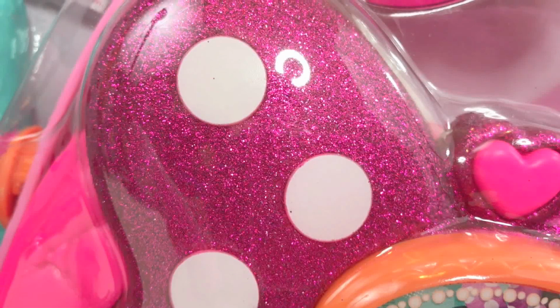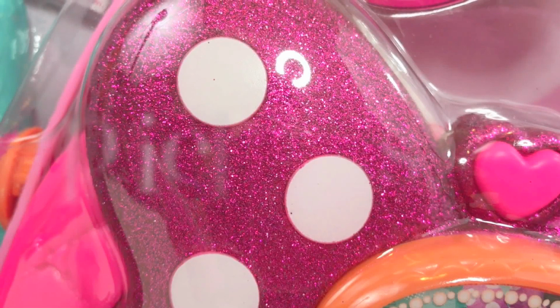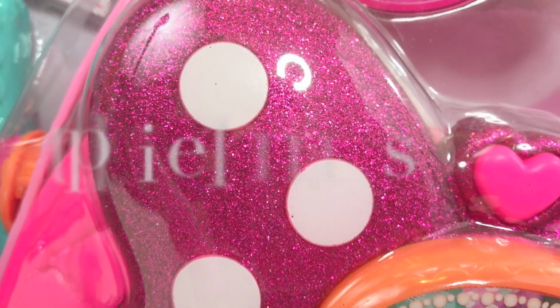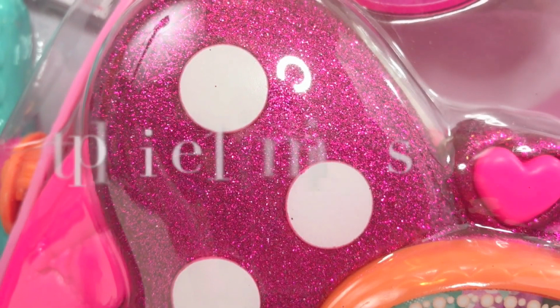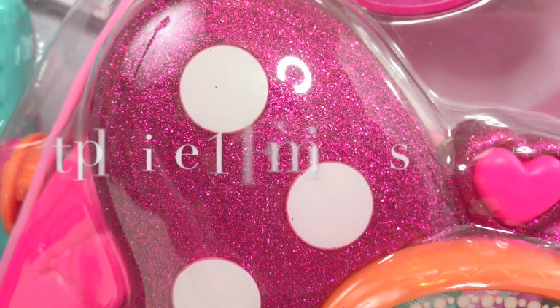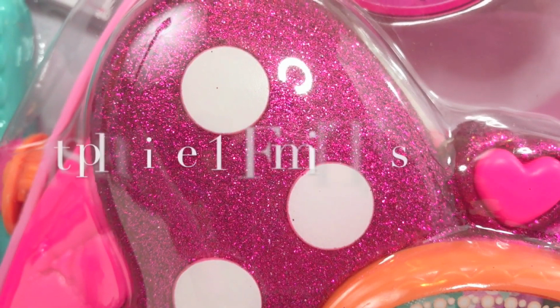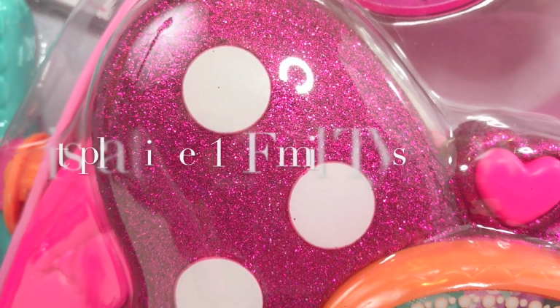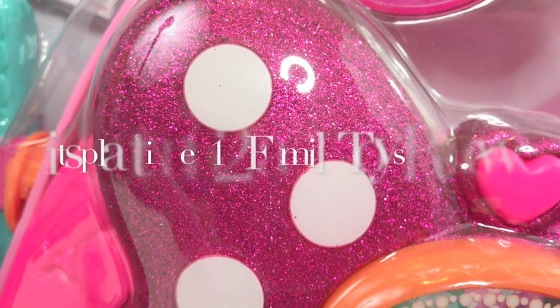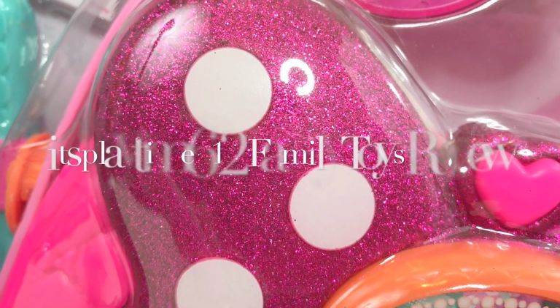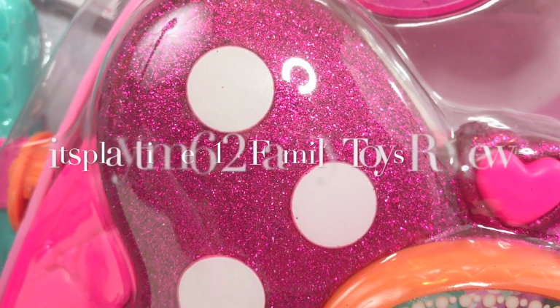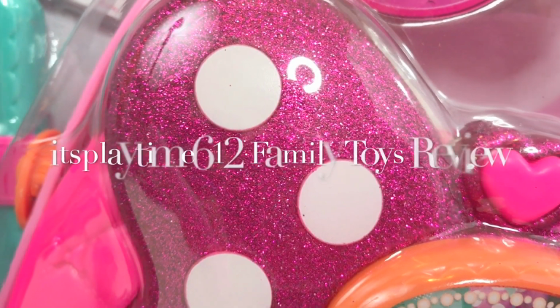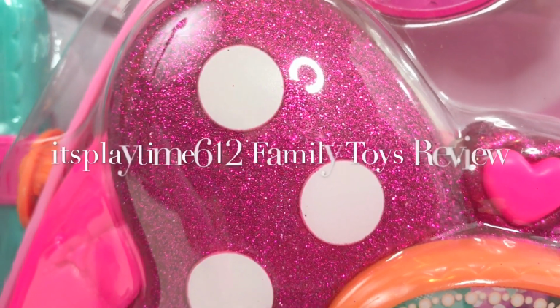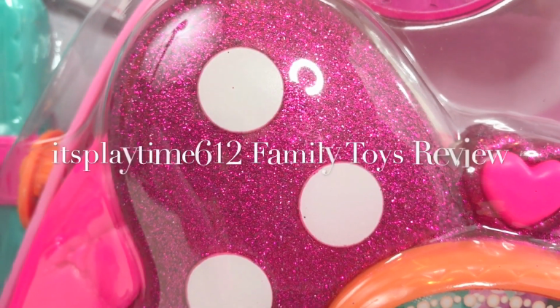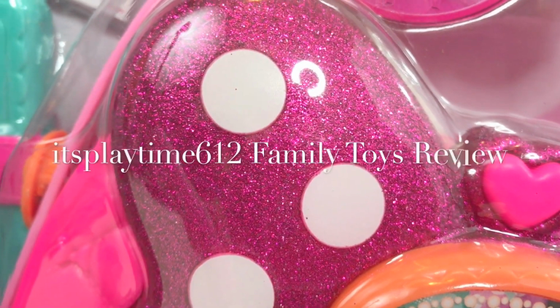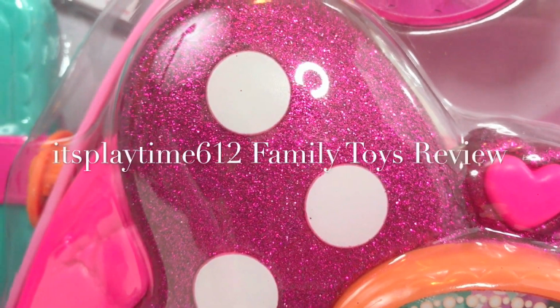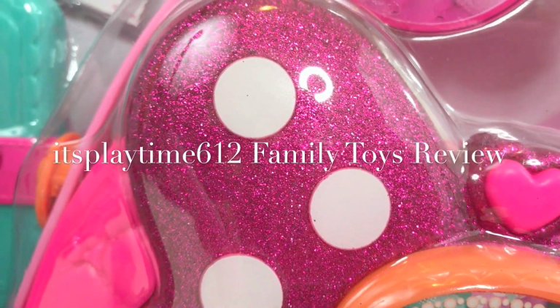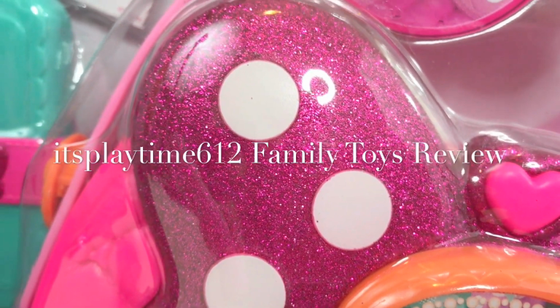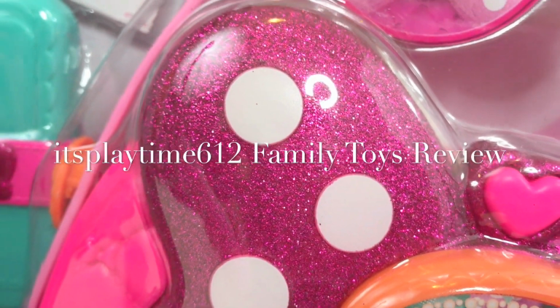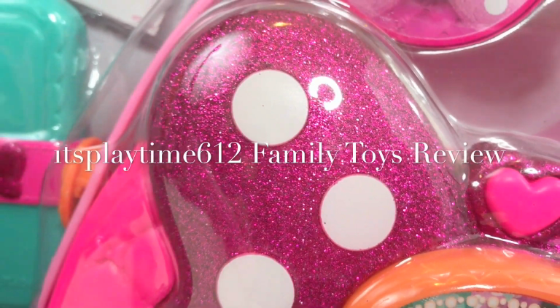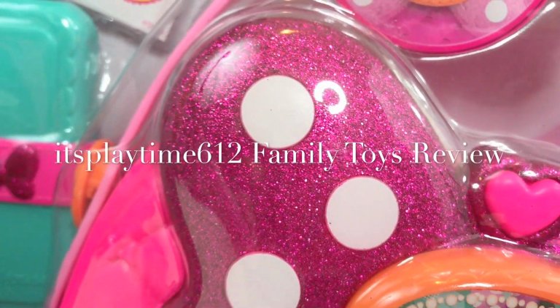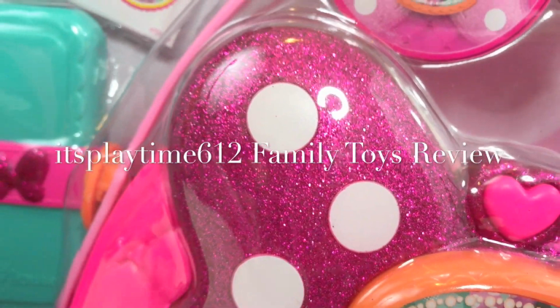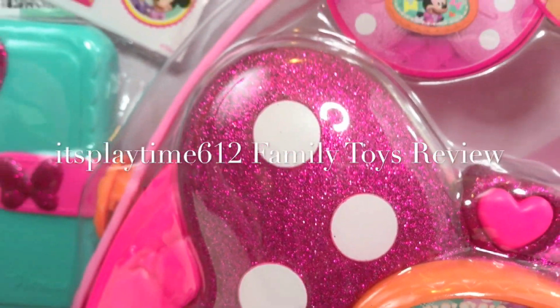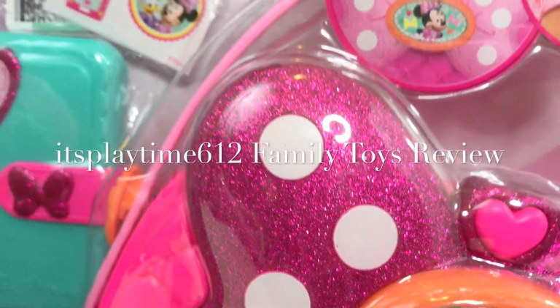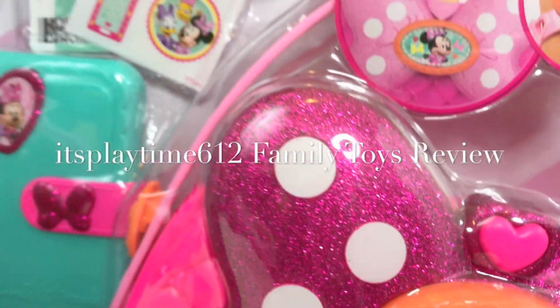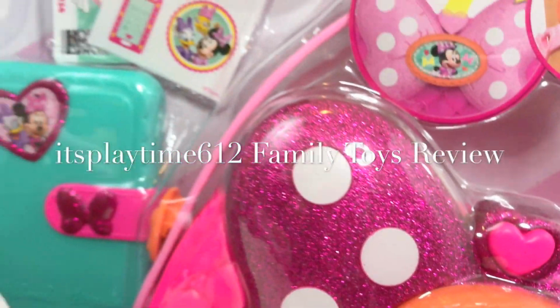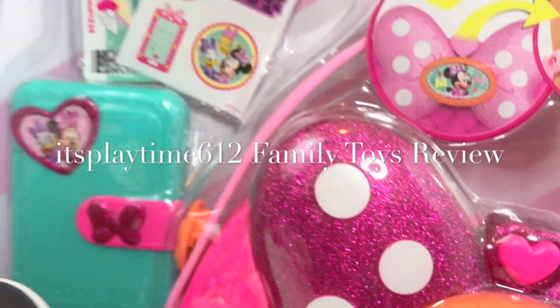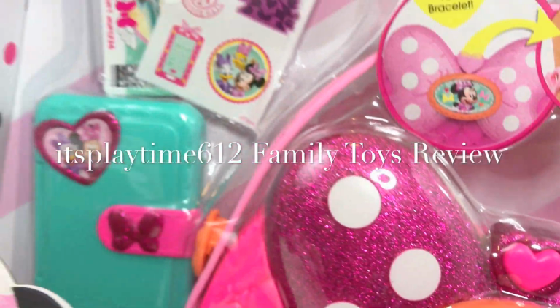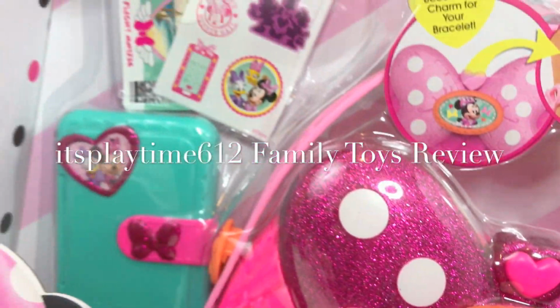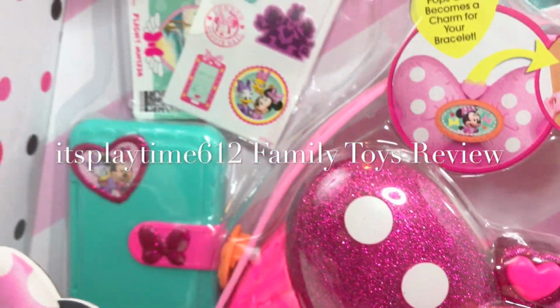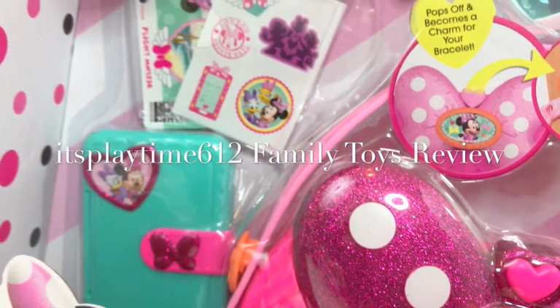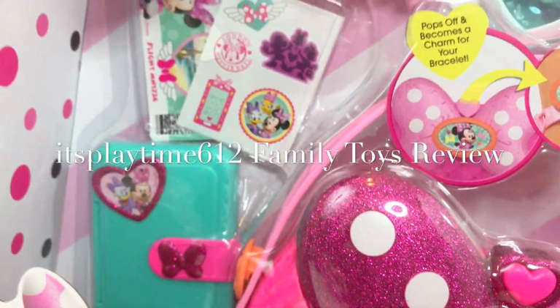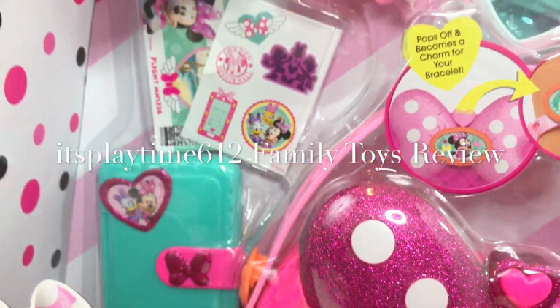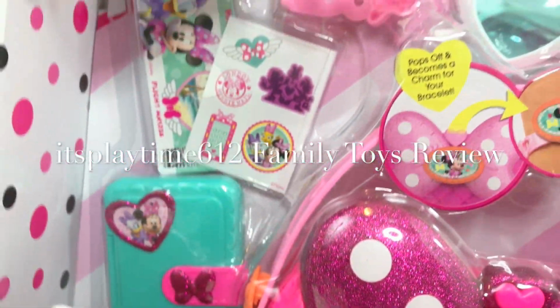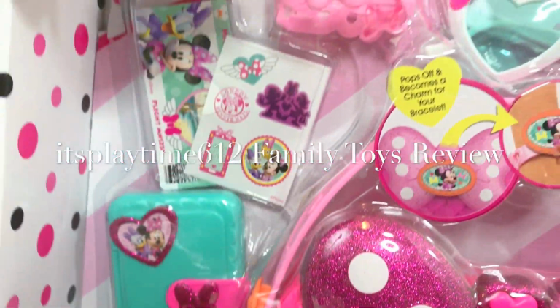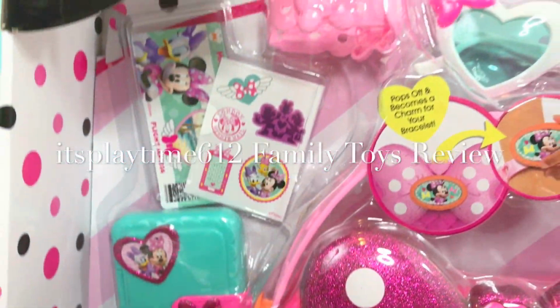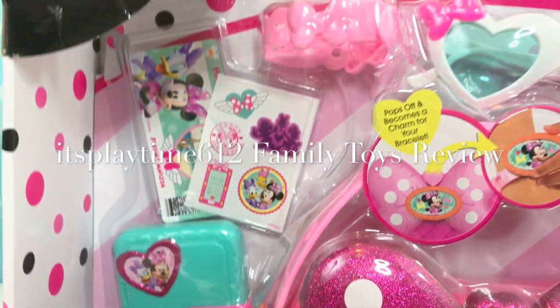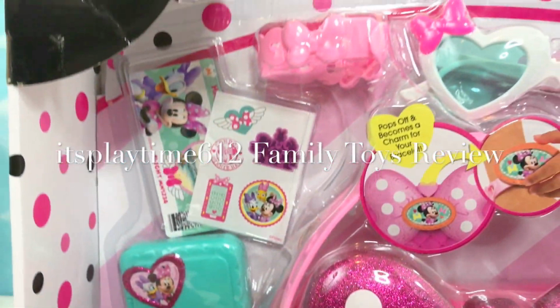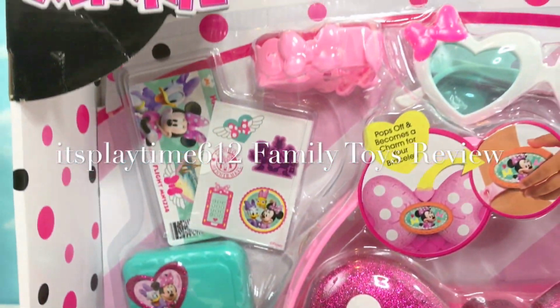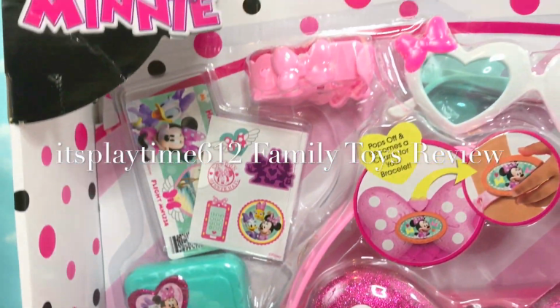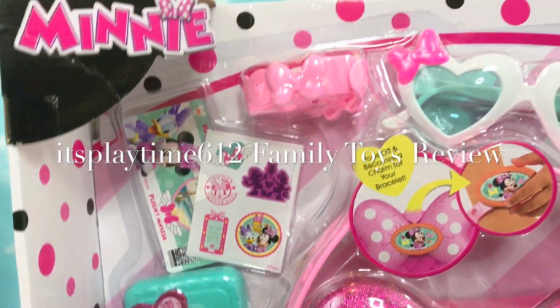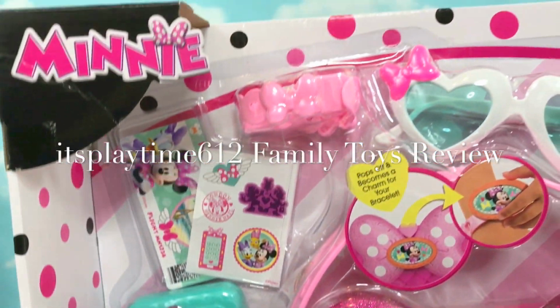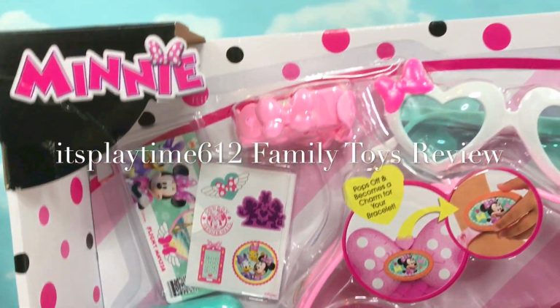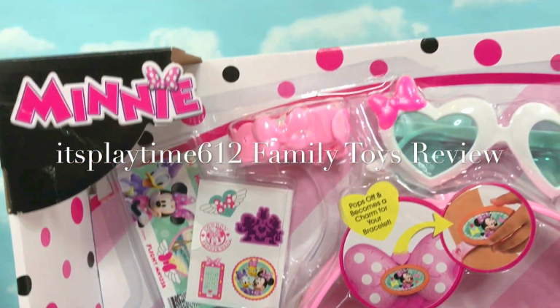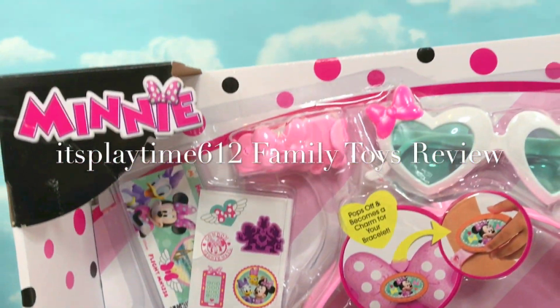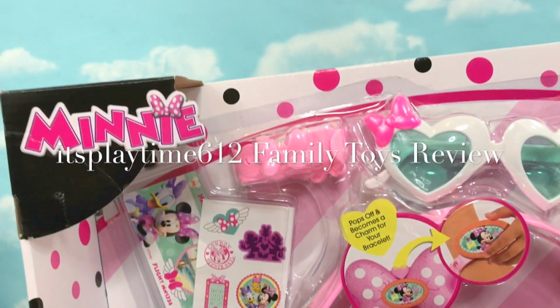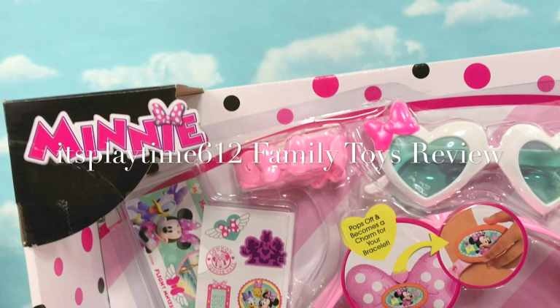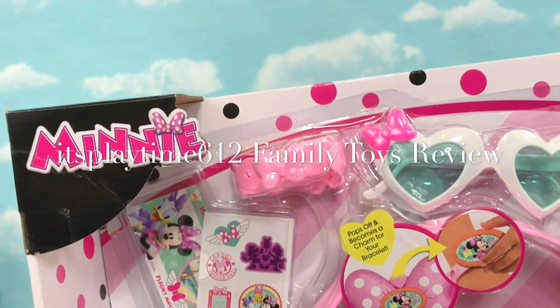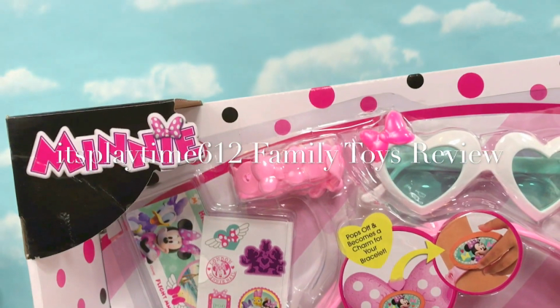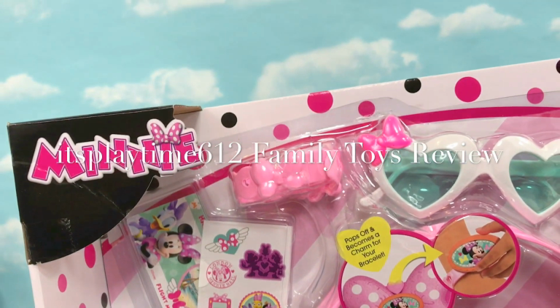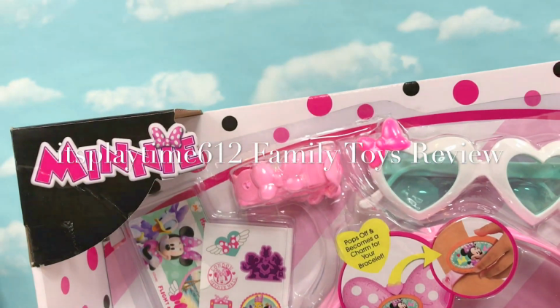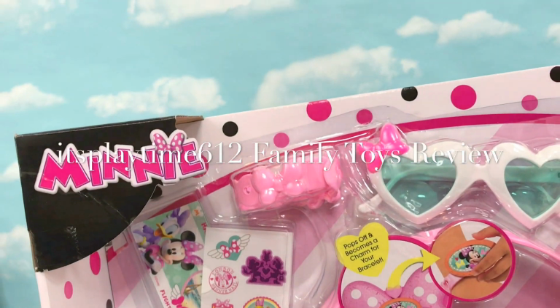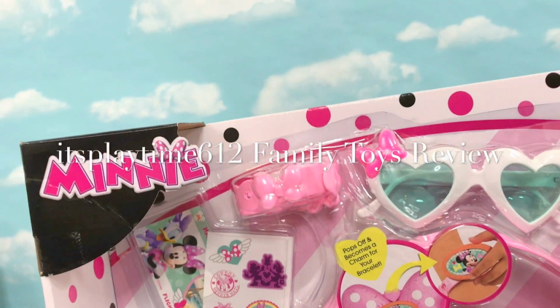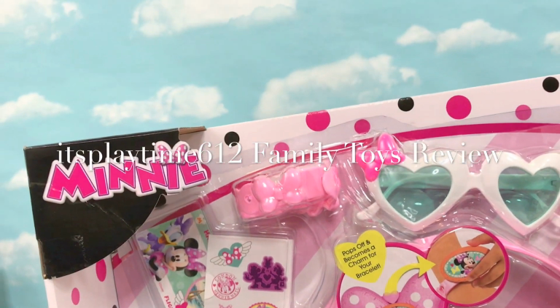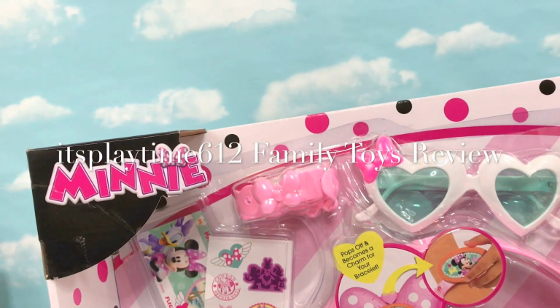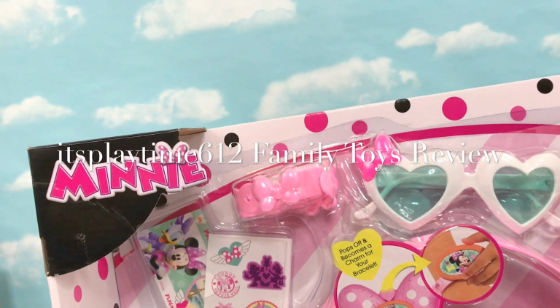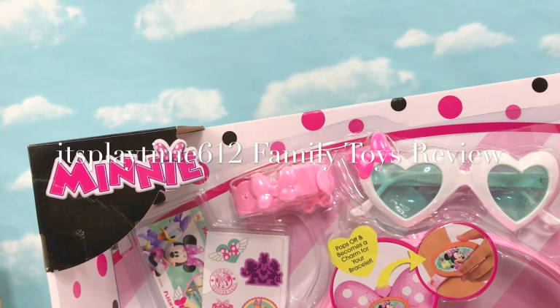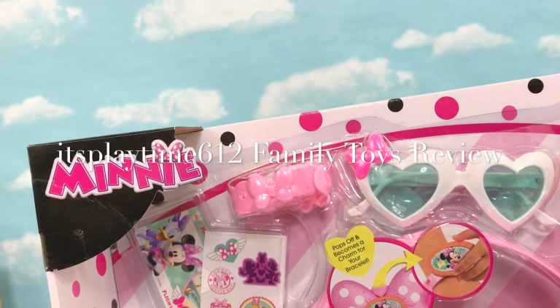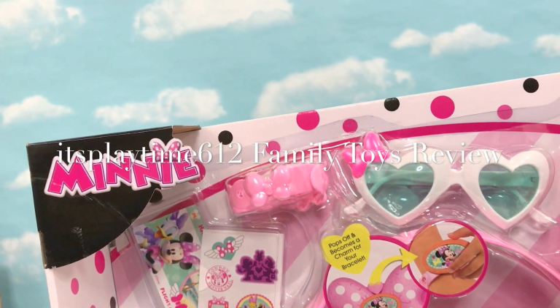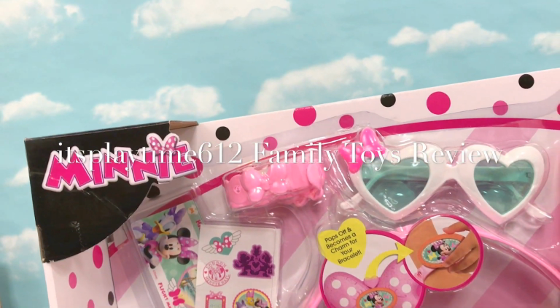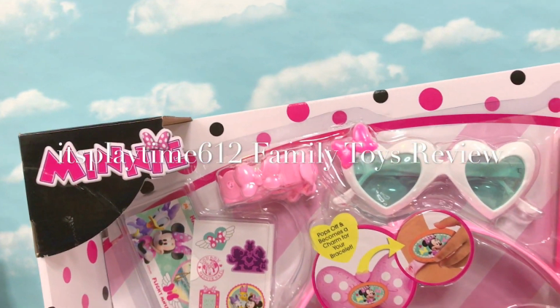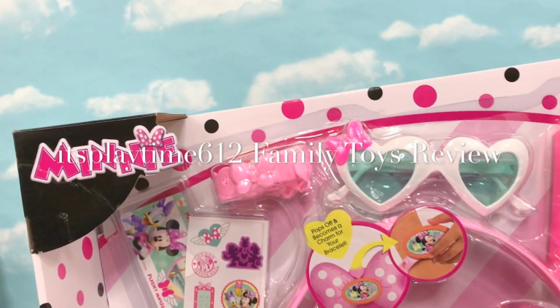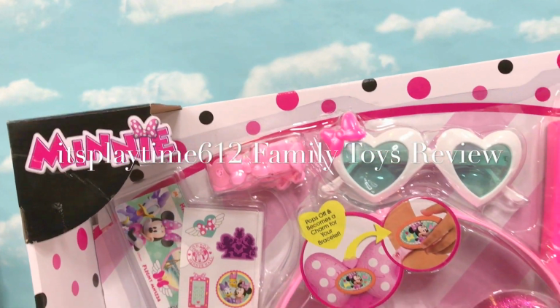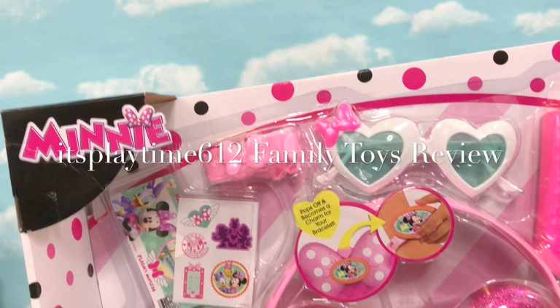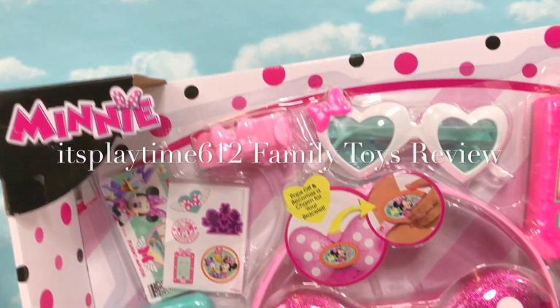Hi, it's Minnie. Hi guys, it's playtime. Today we have the new Minnie's Happy Helpers bag set.